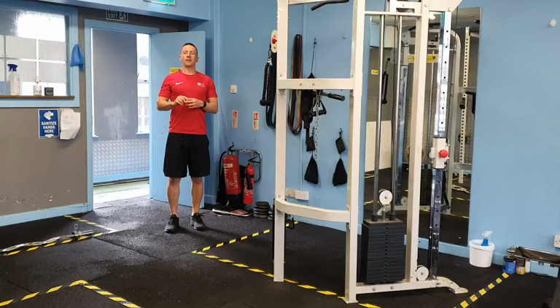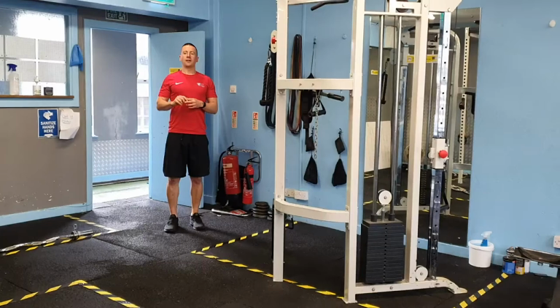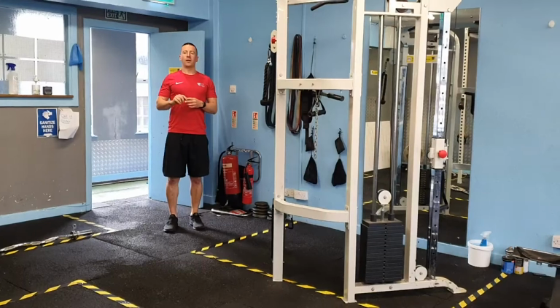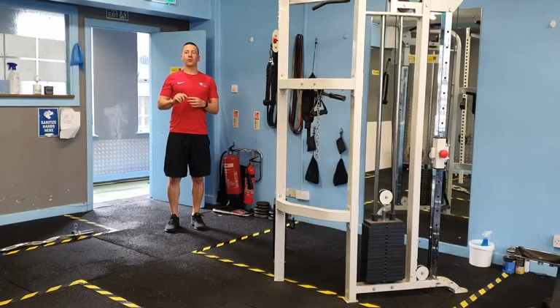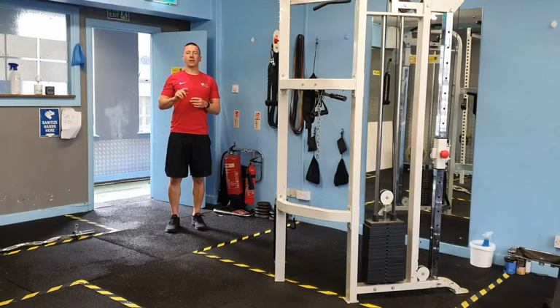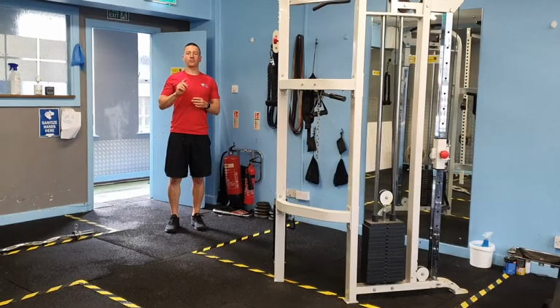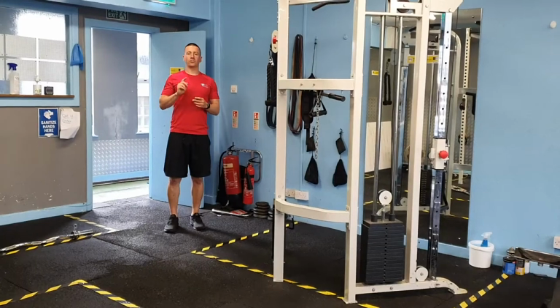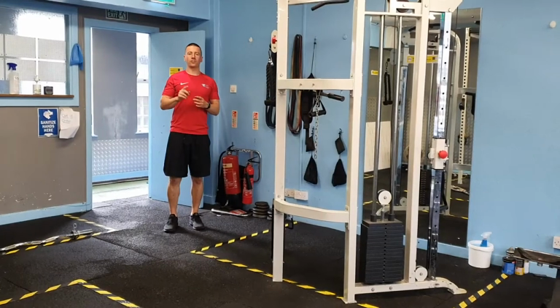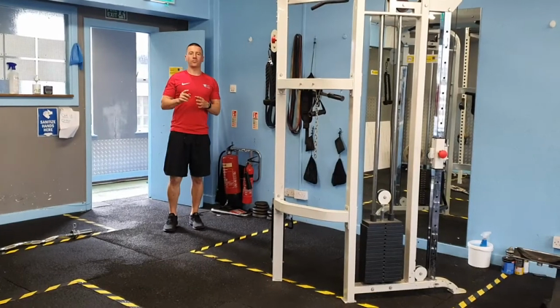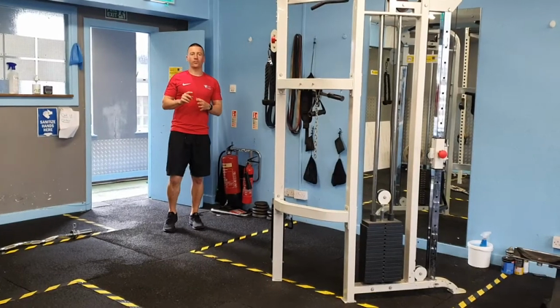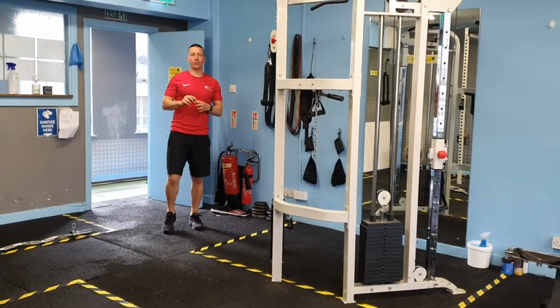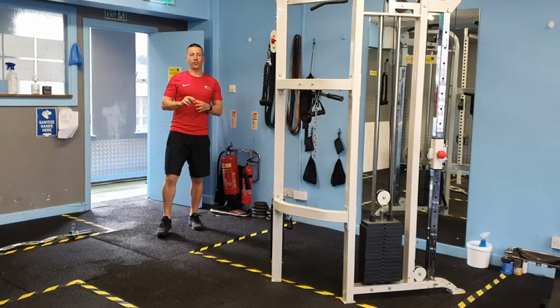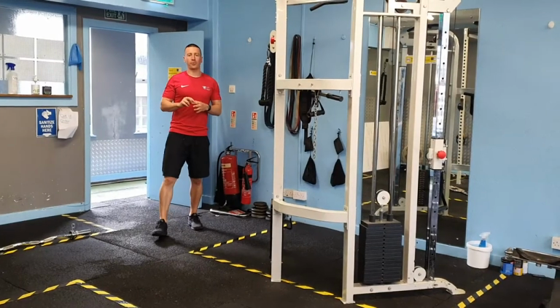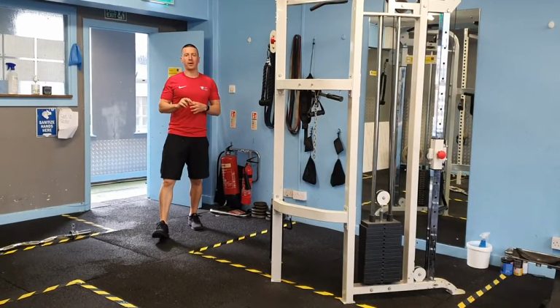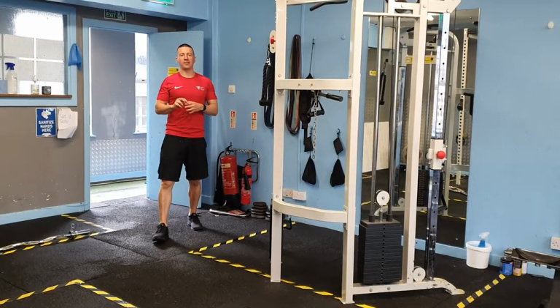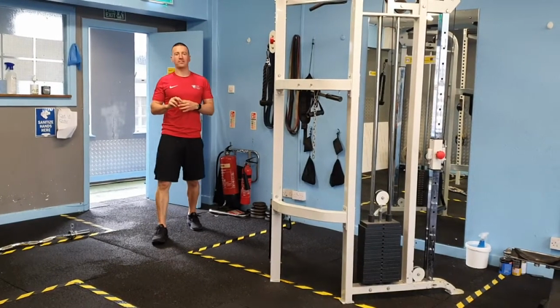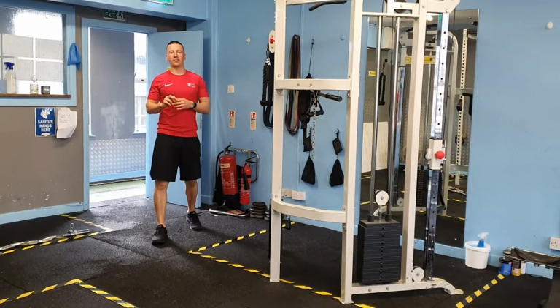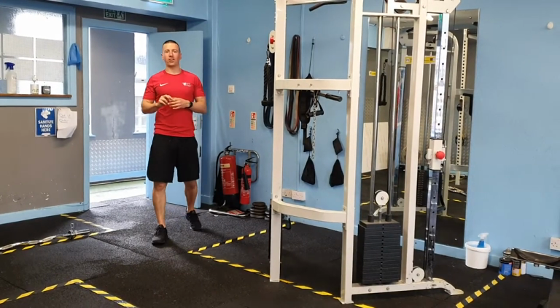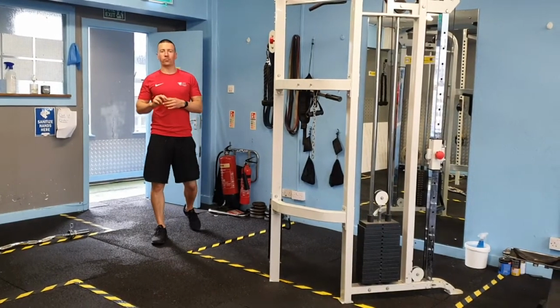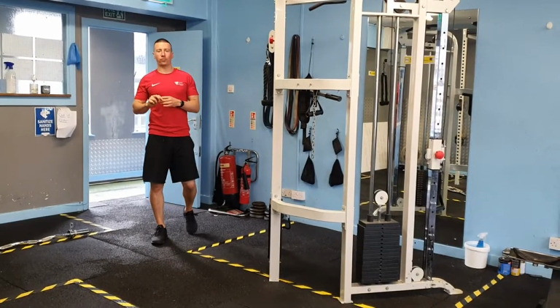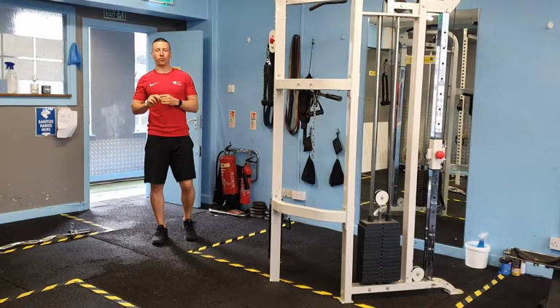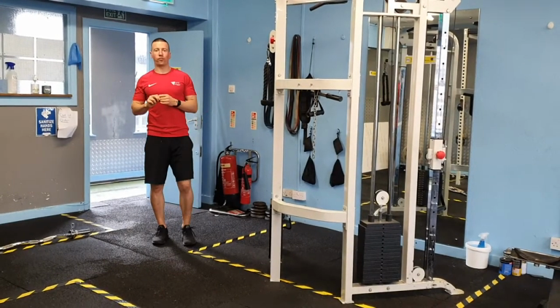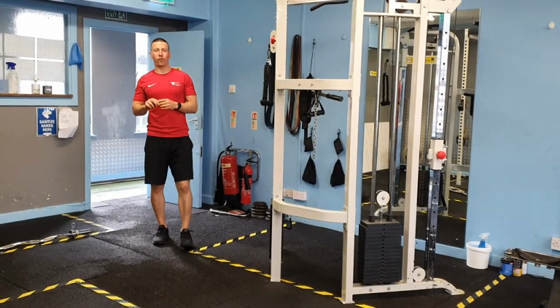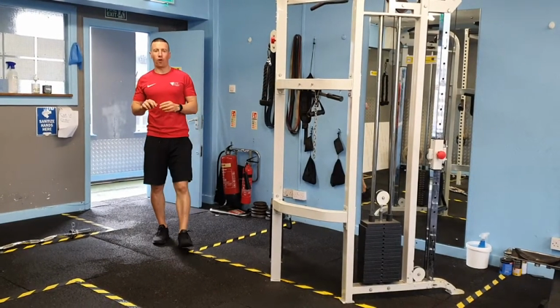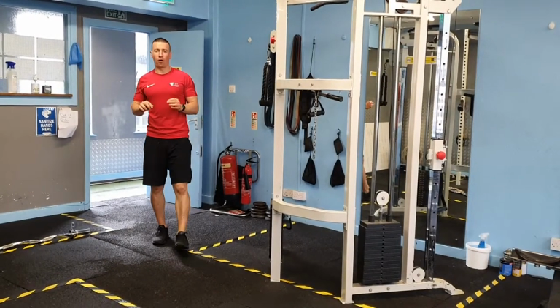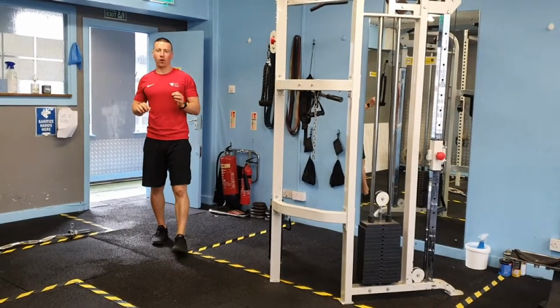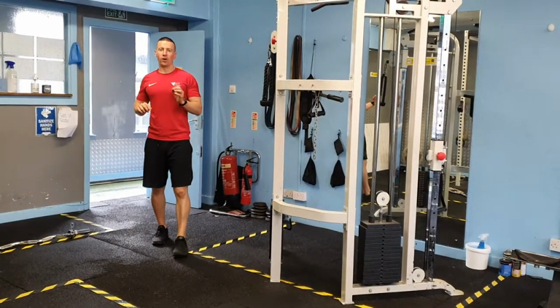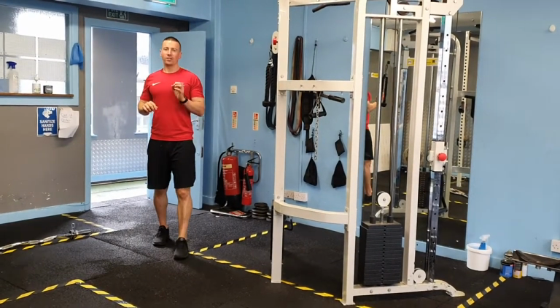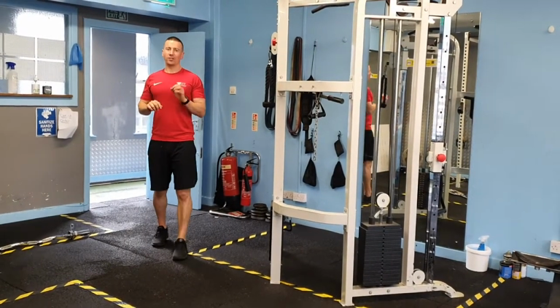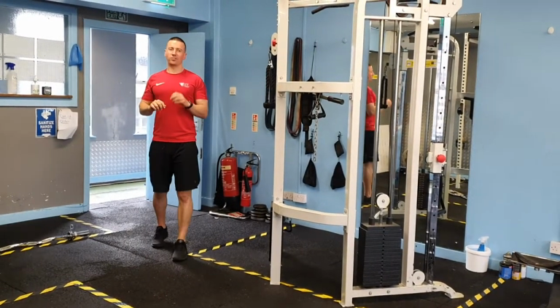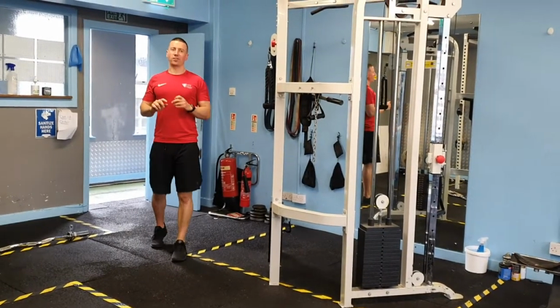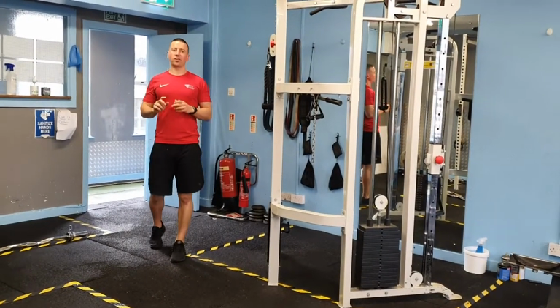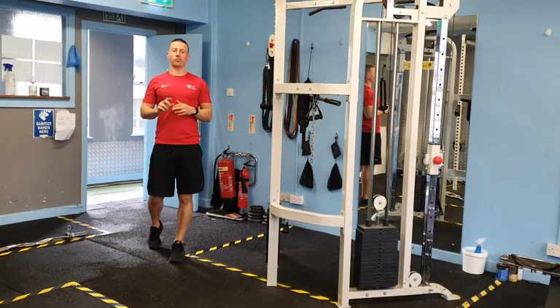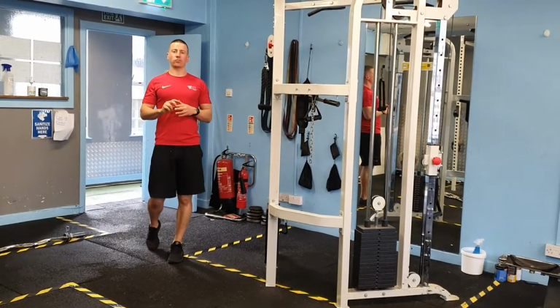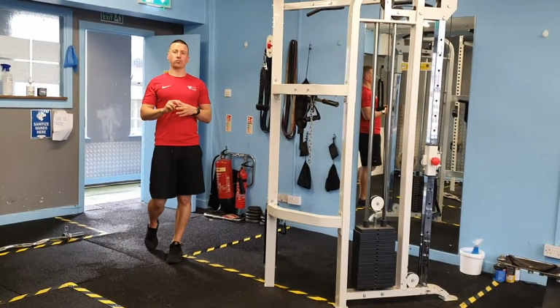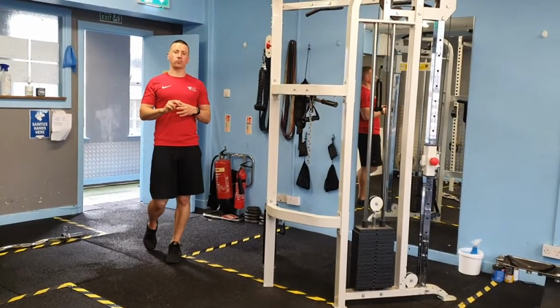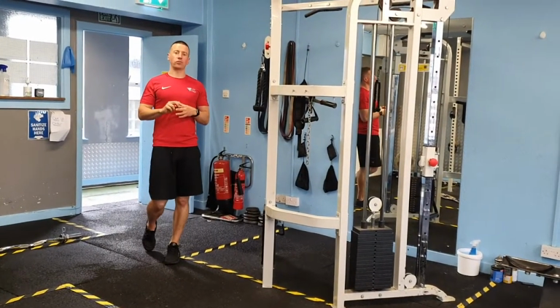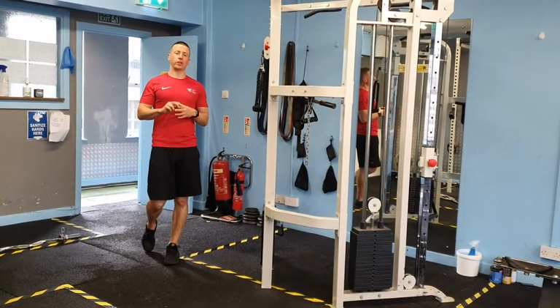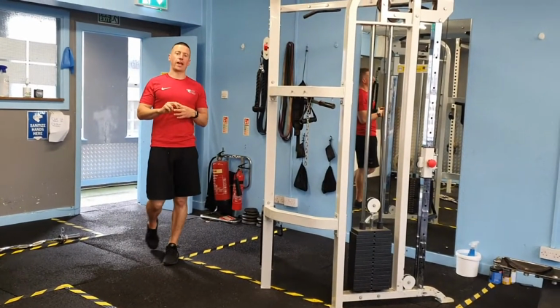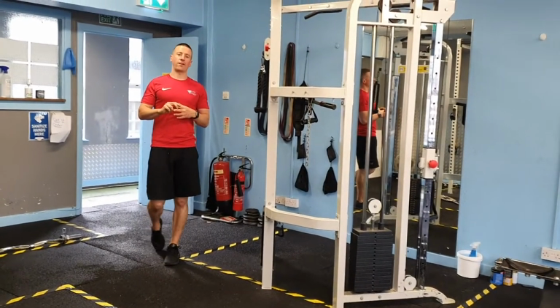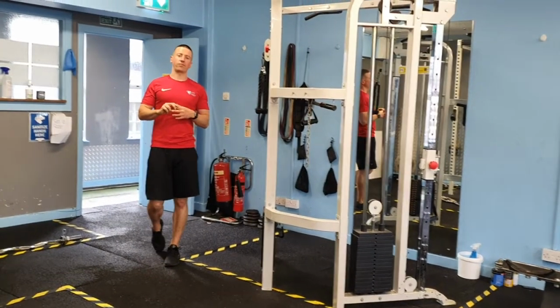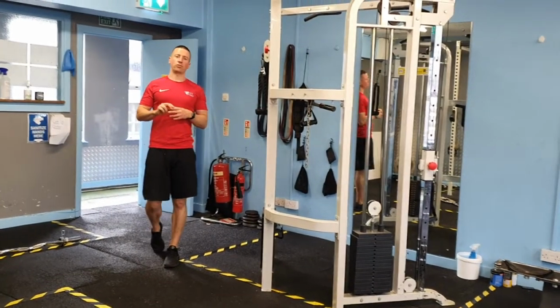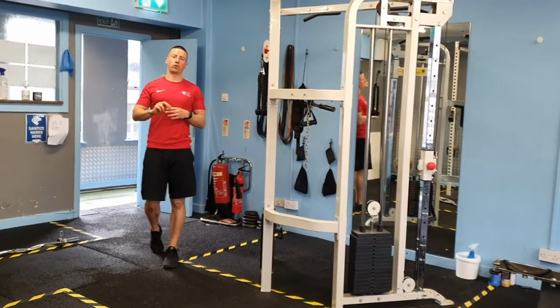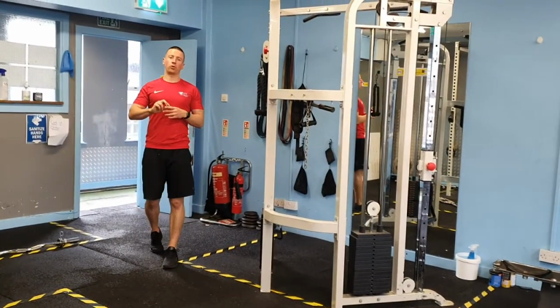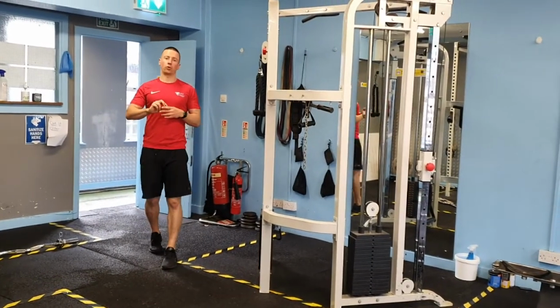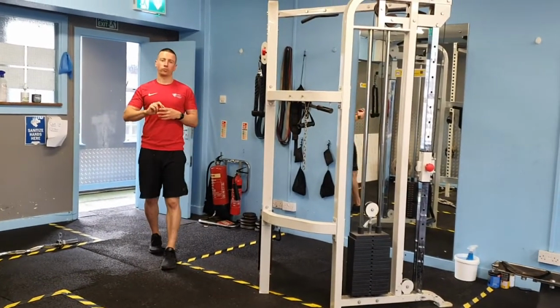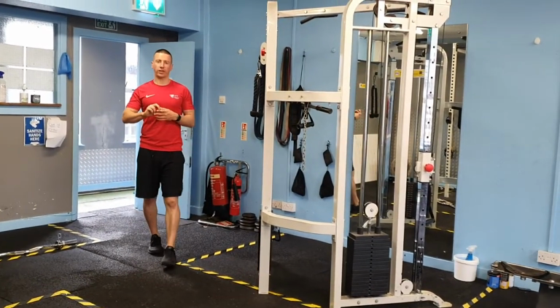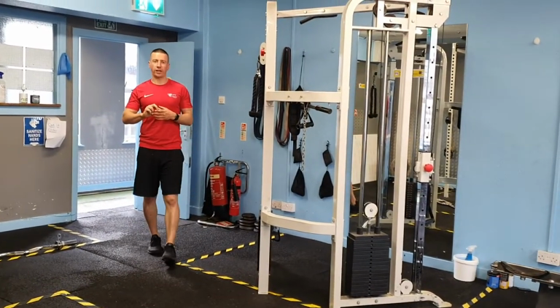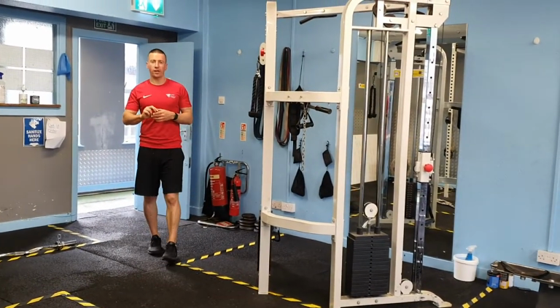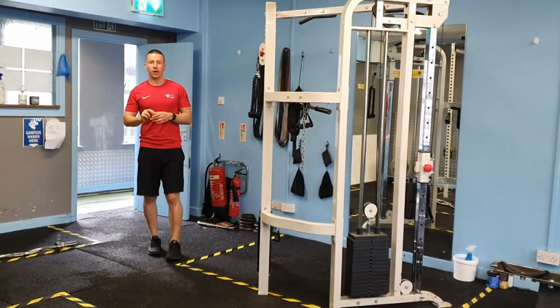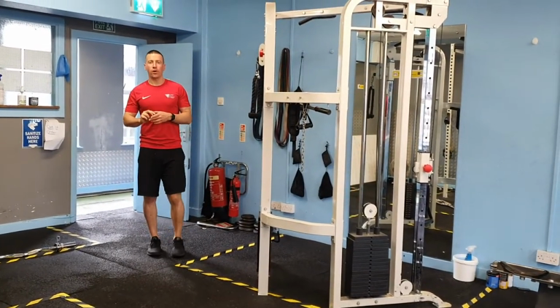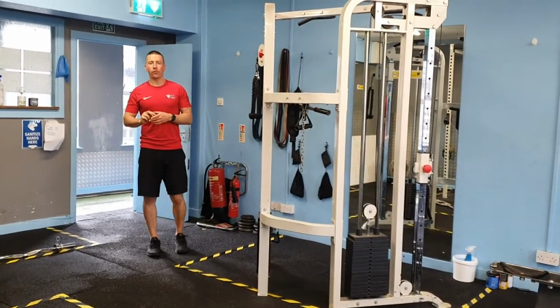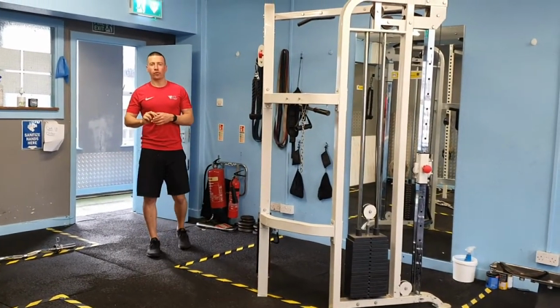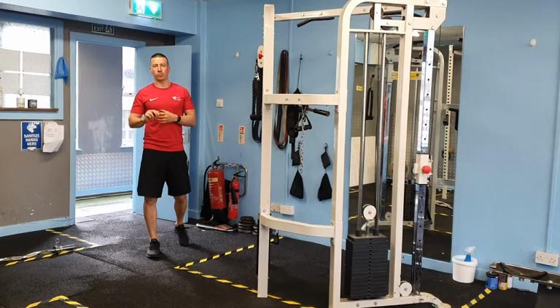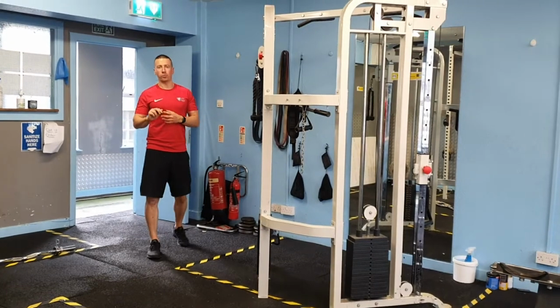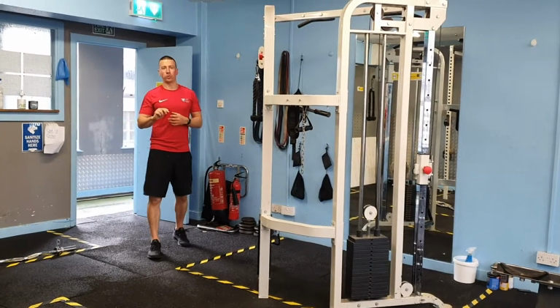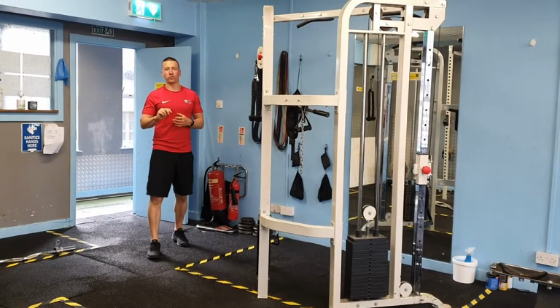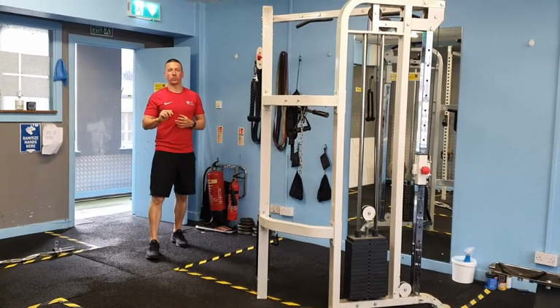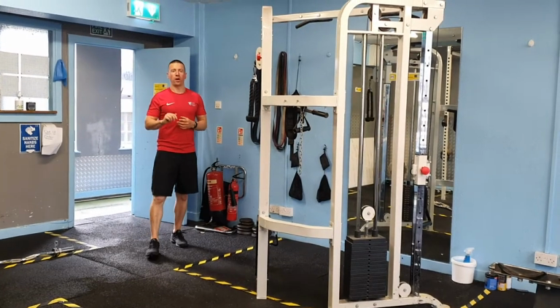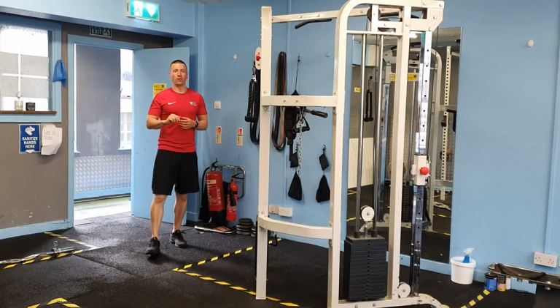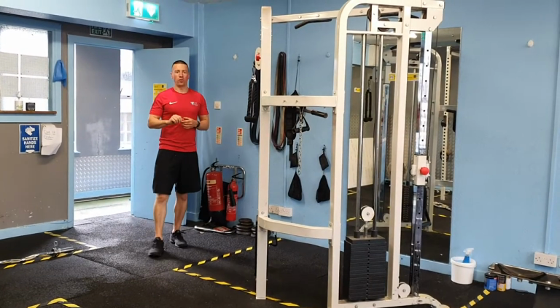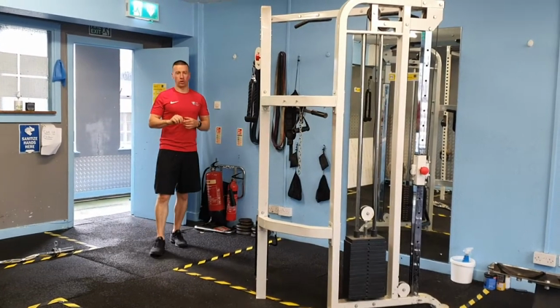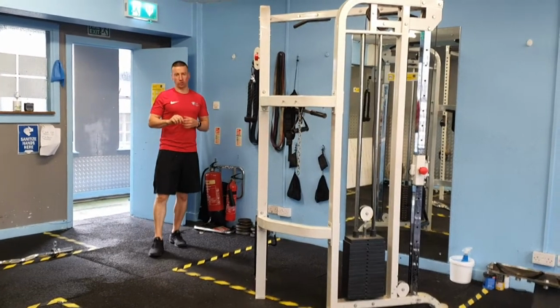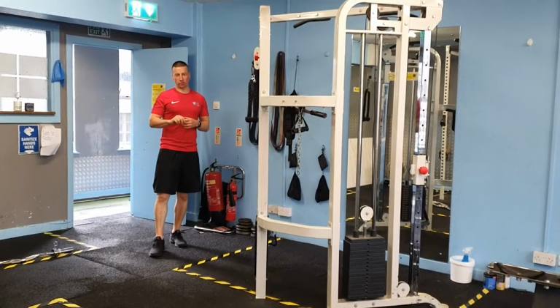This is free weight session four. This session we're going to run every Thursday for the month of August.